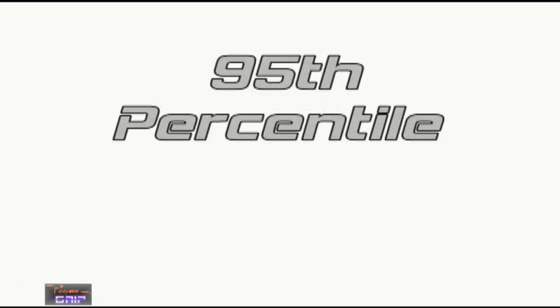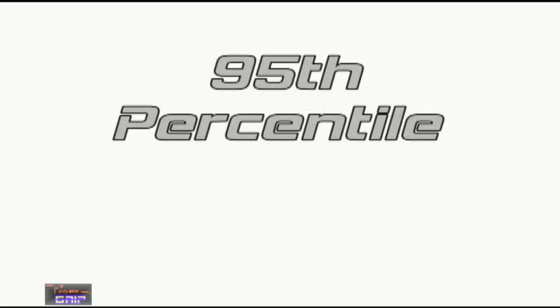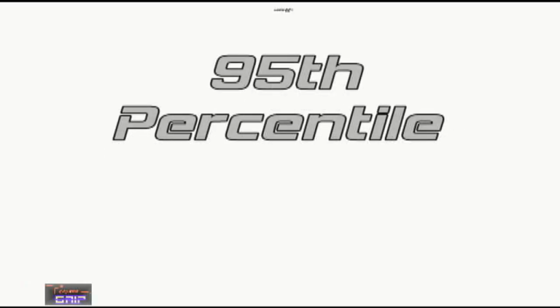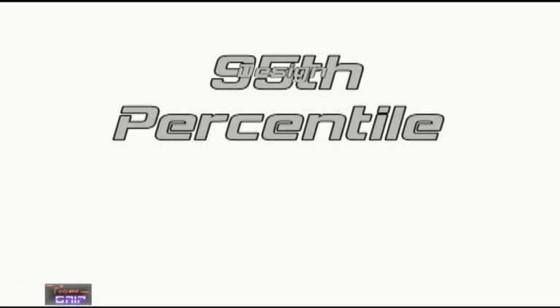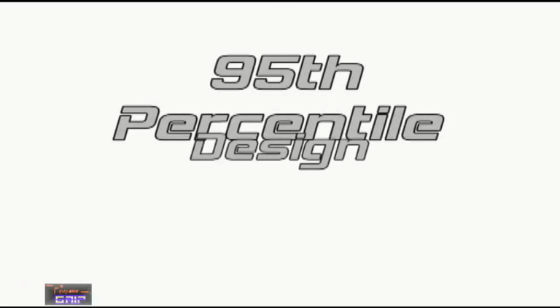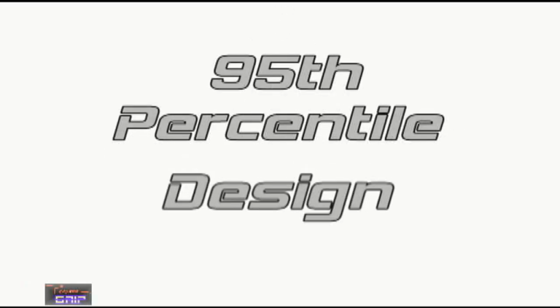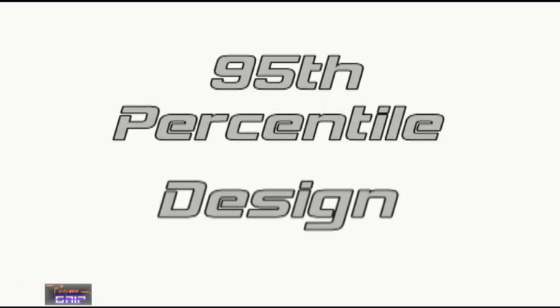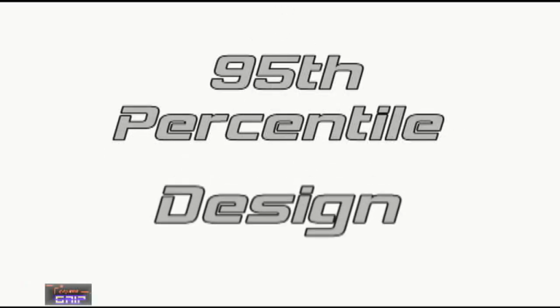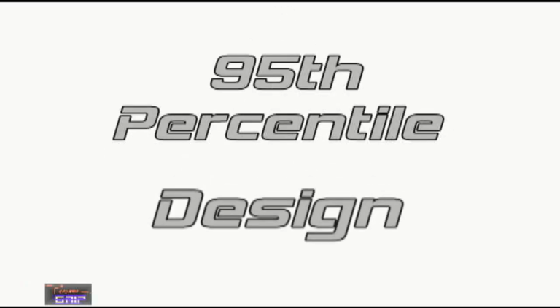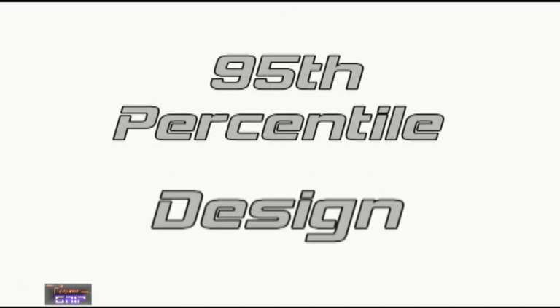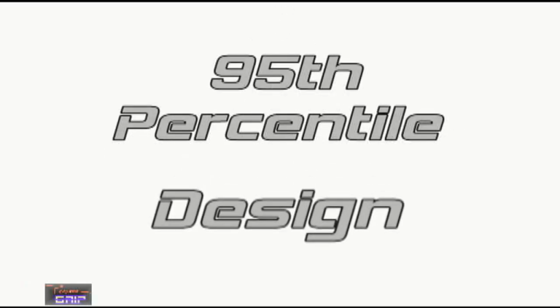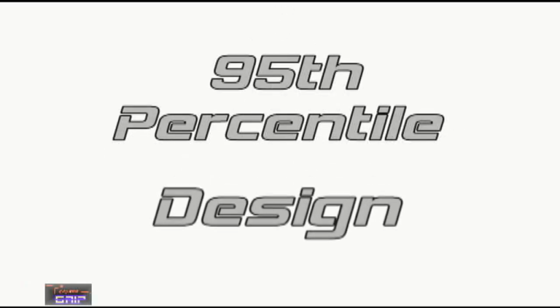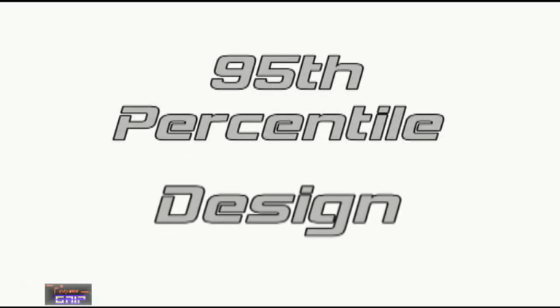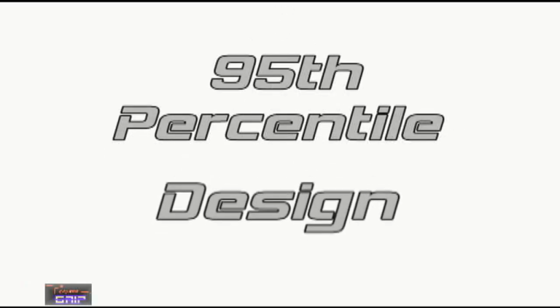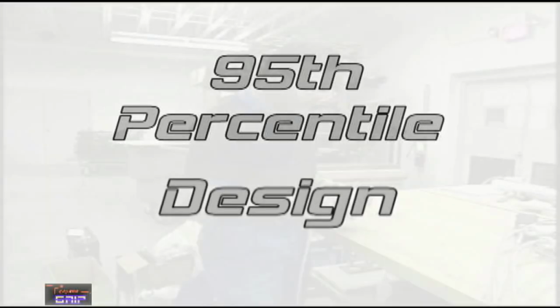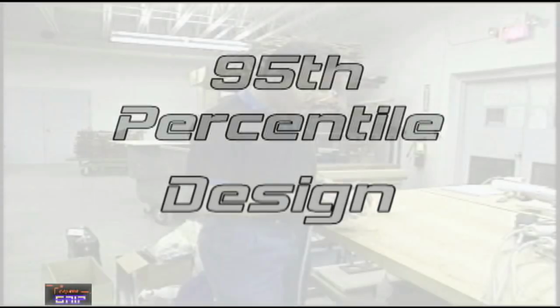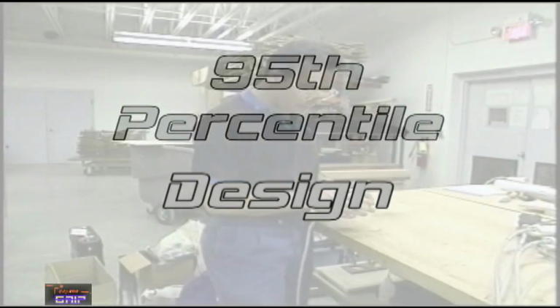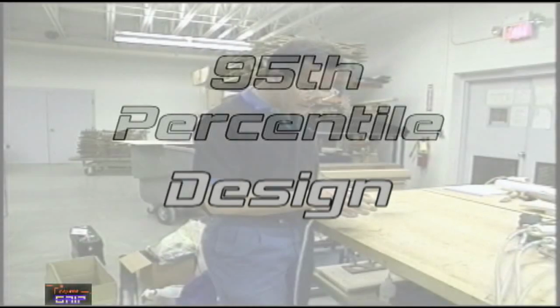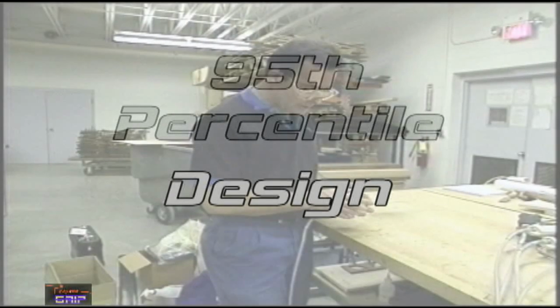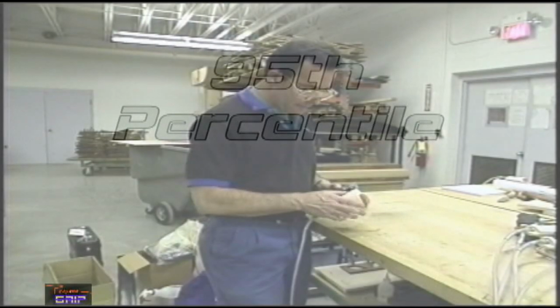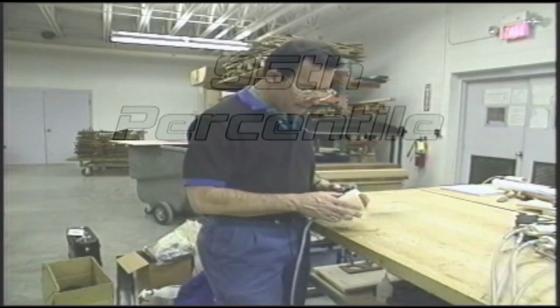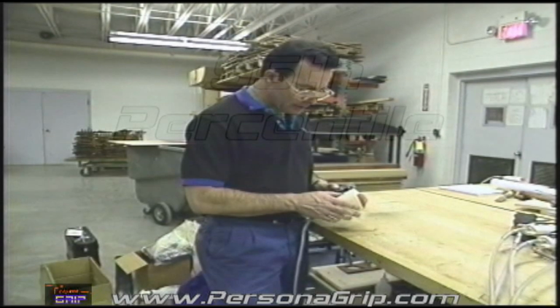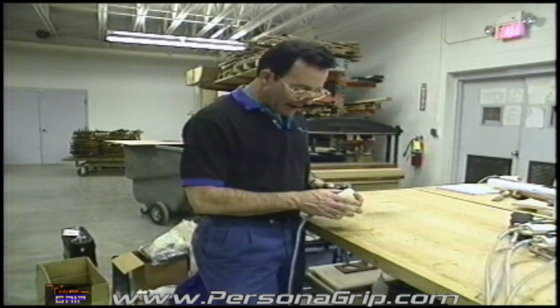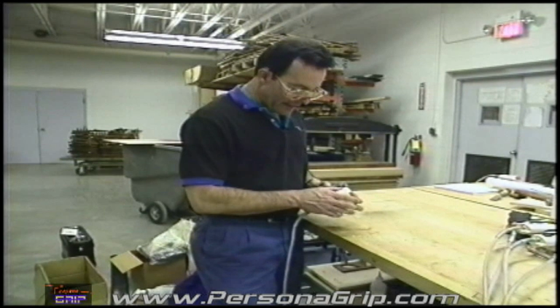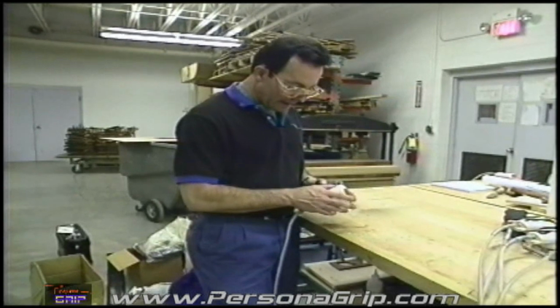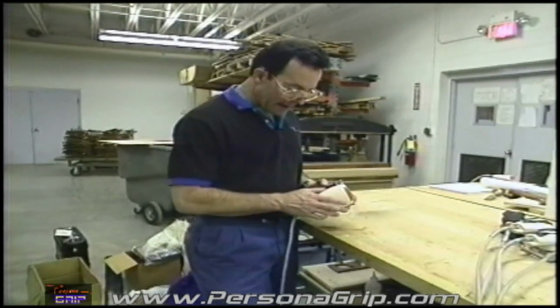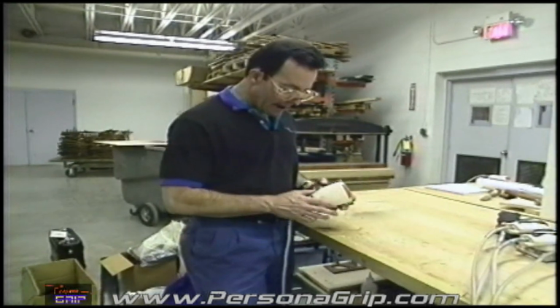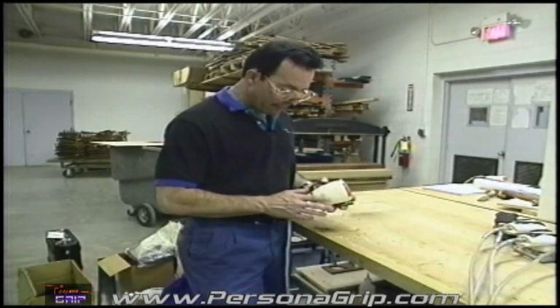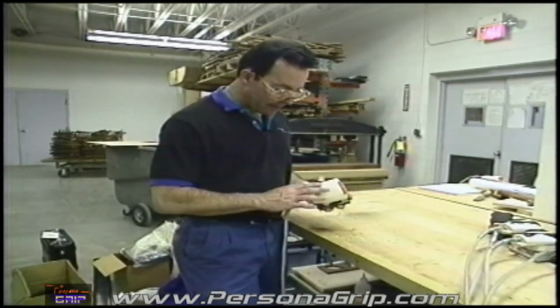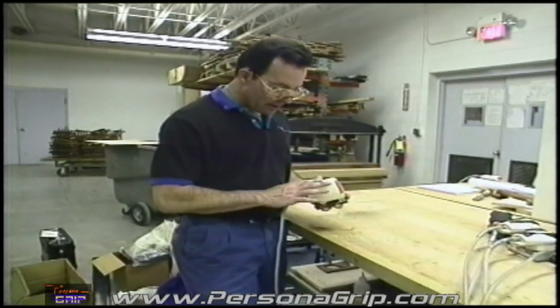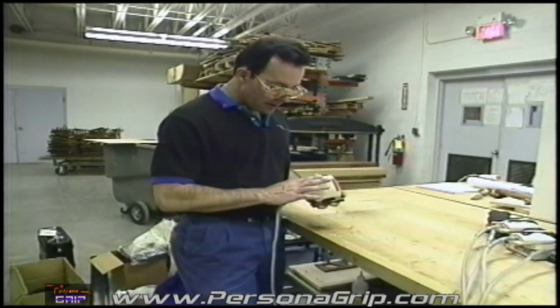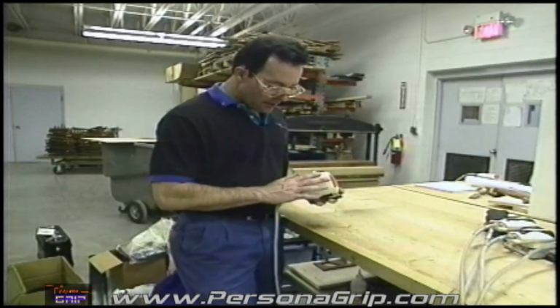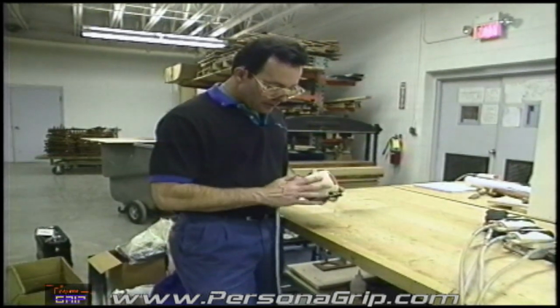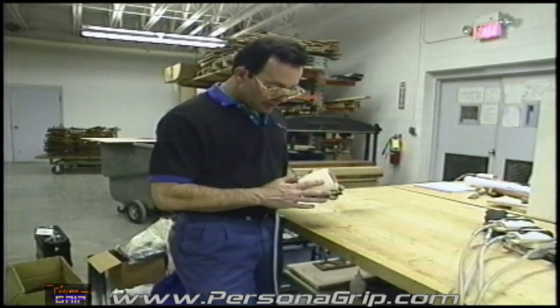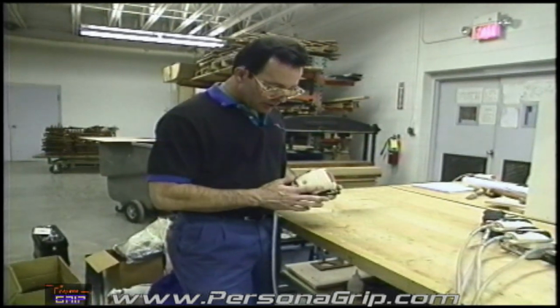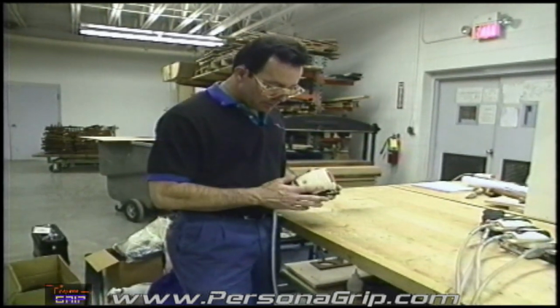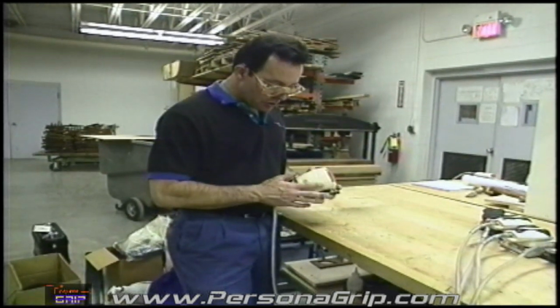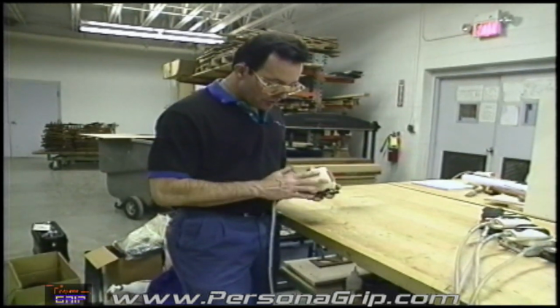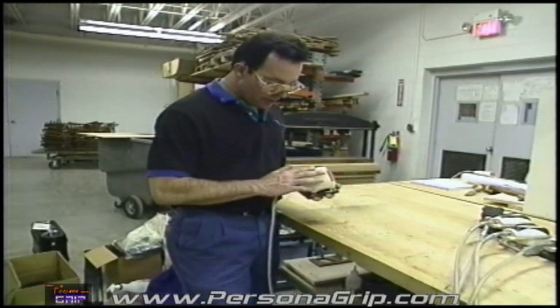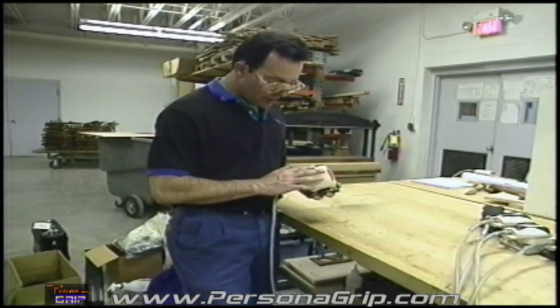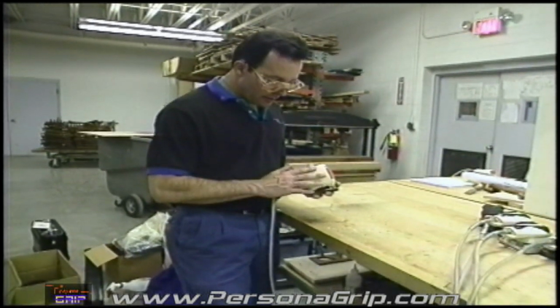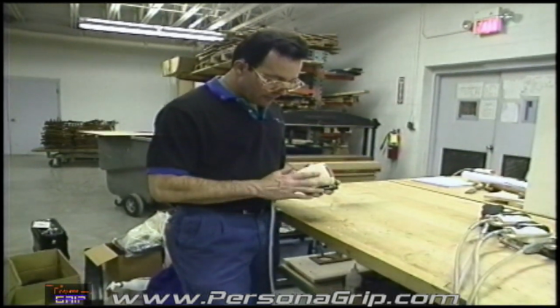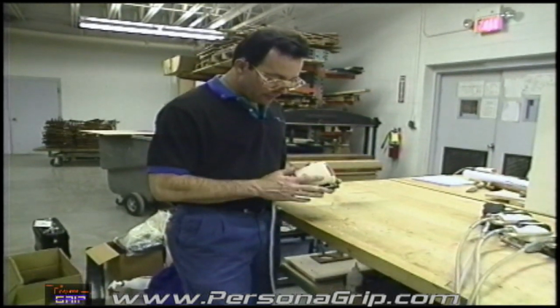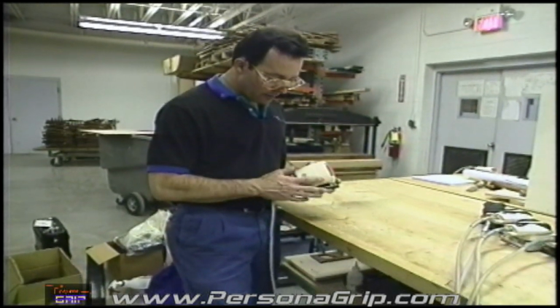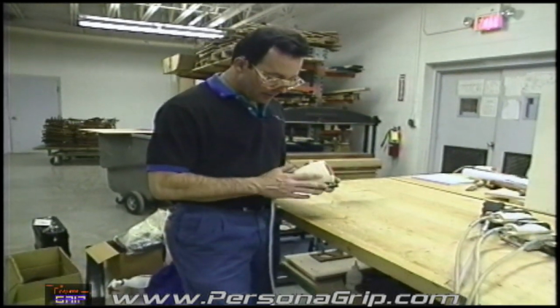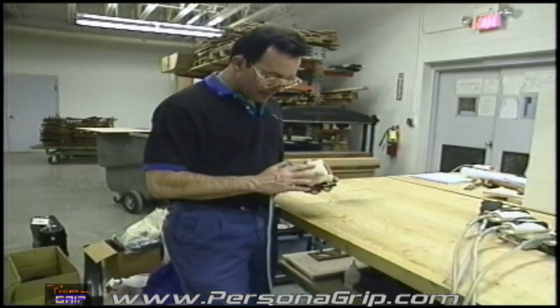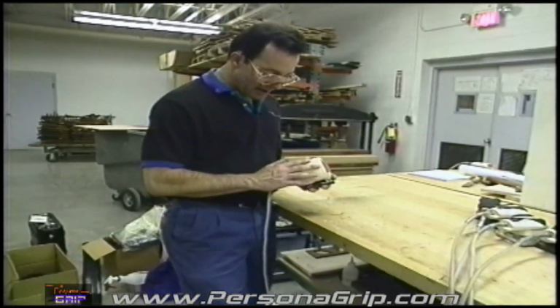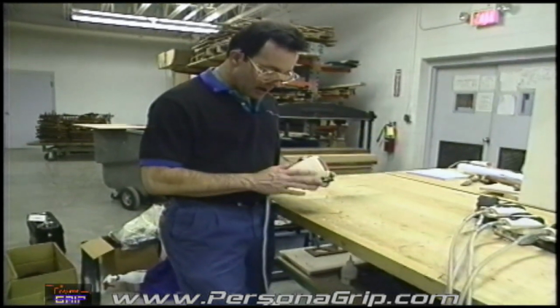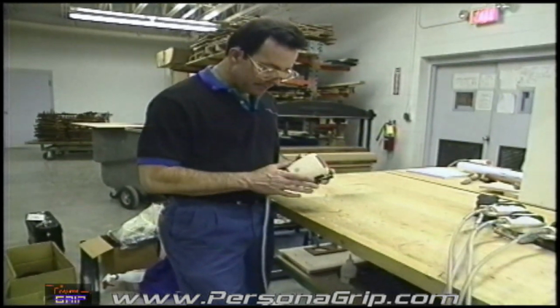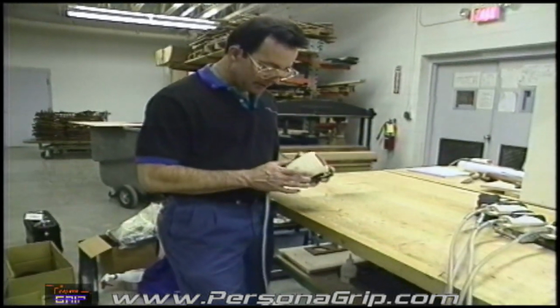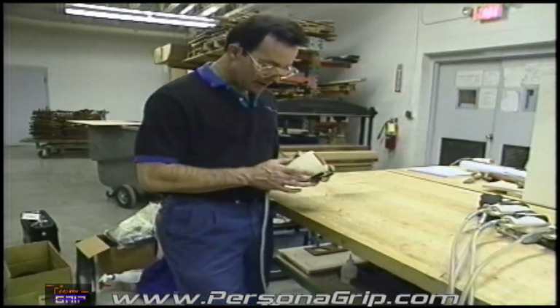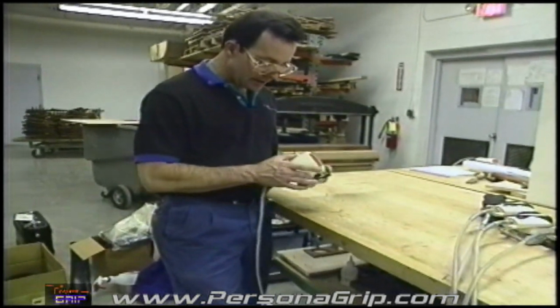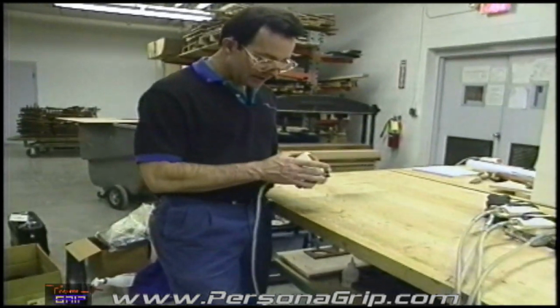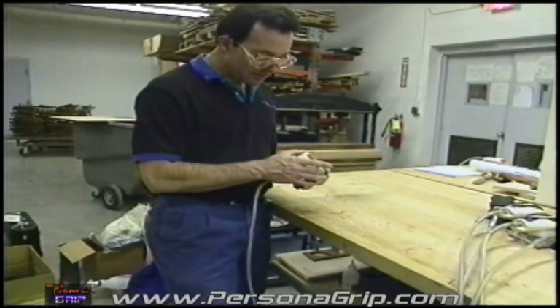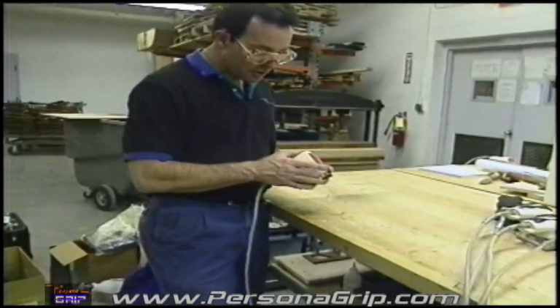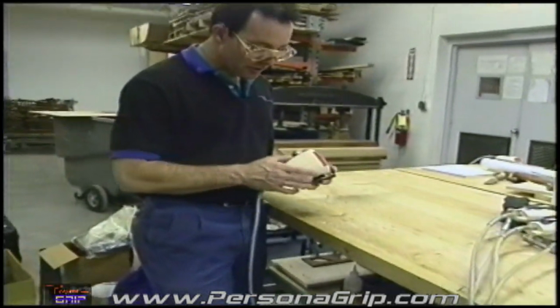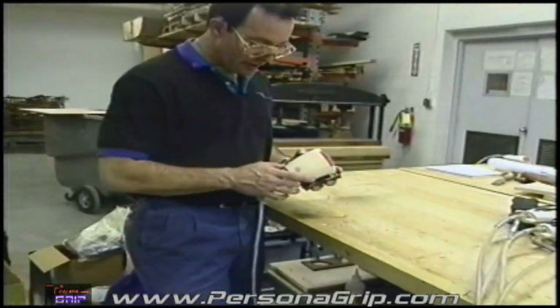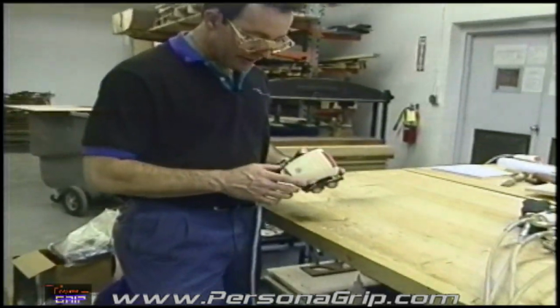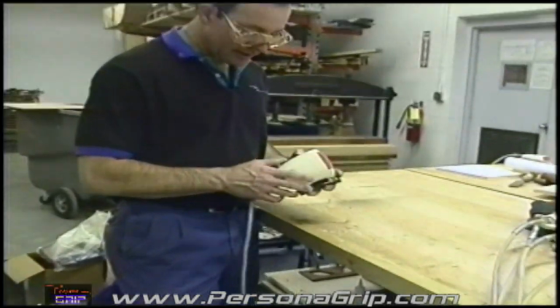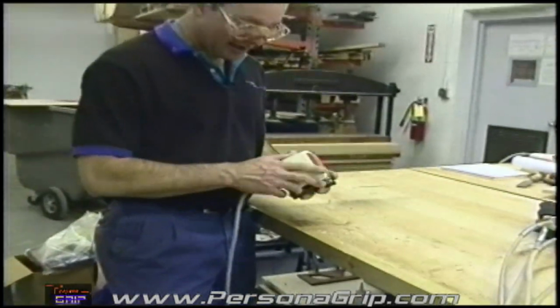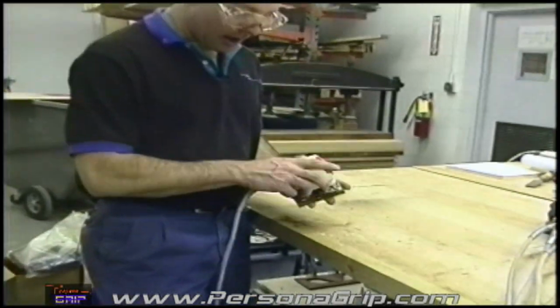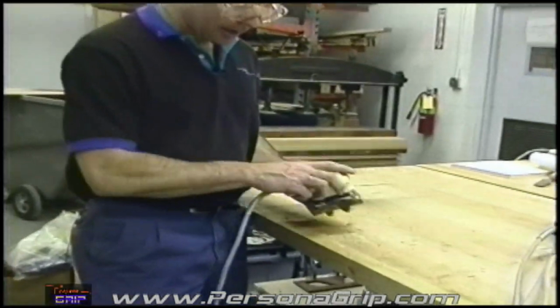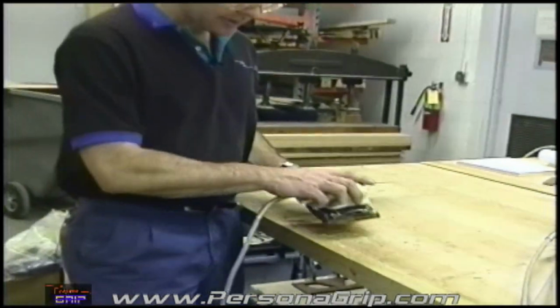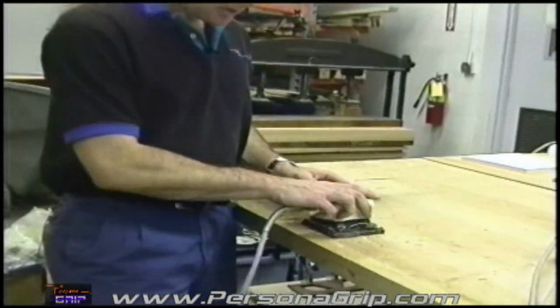What you end up with is a smooth surface on the left, smooth on the top side, smooth on the sides.